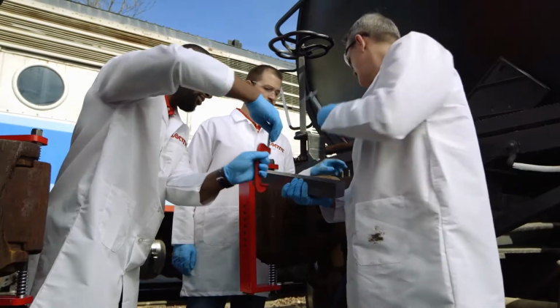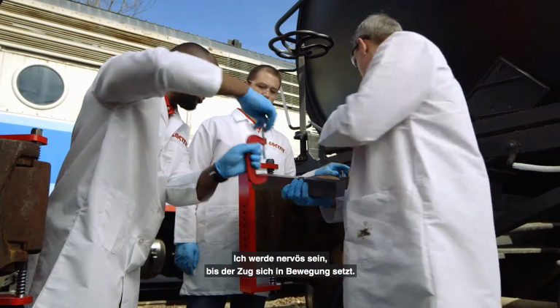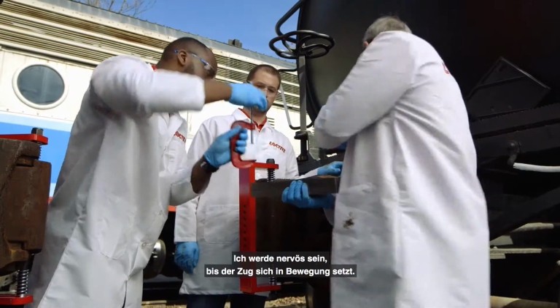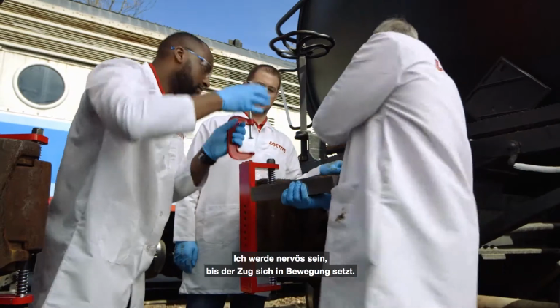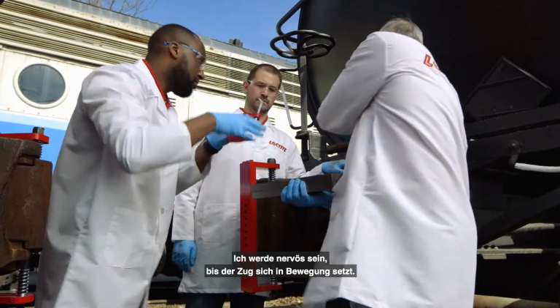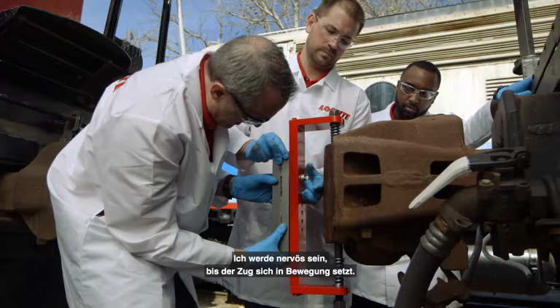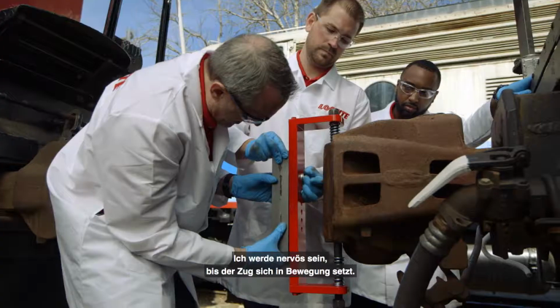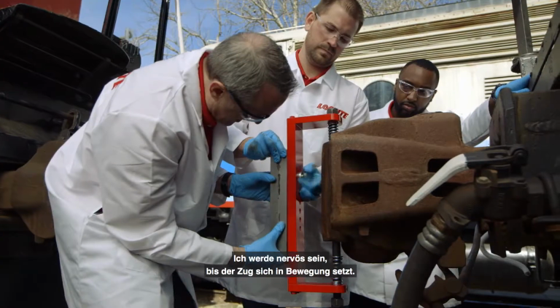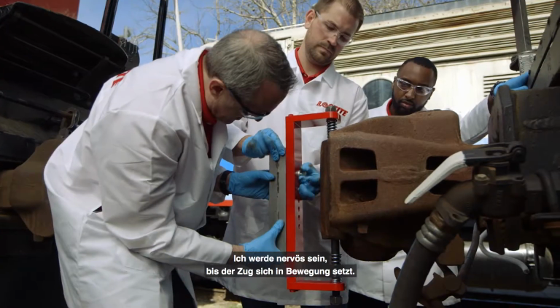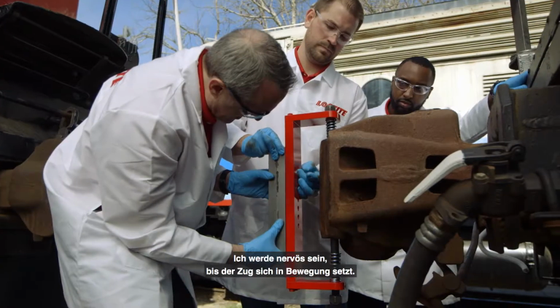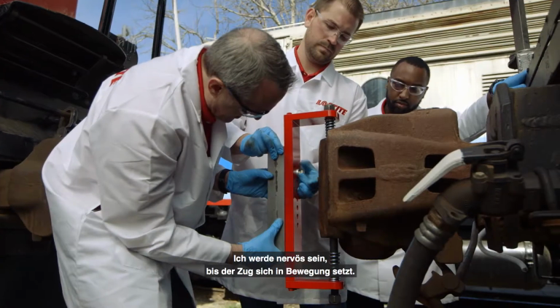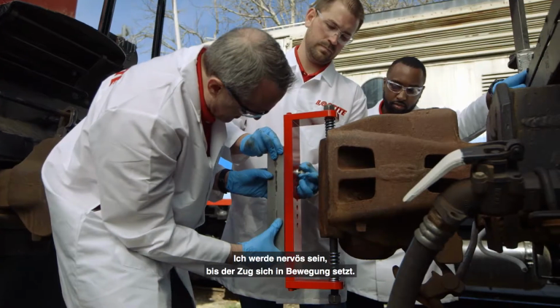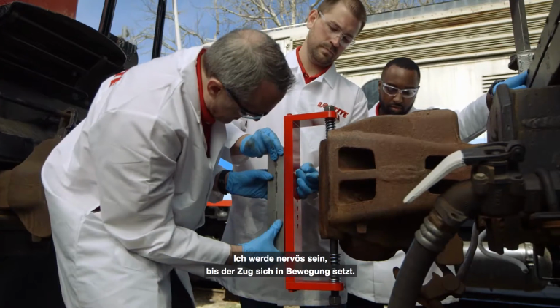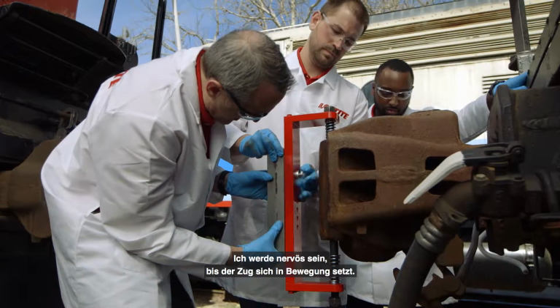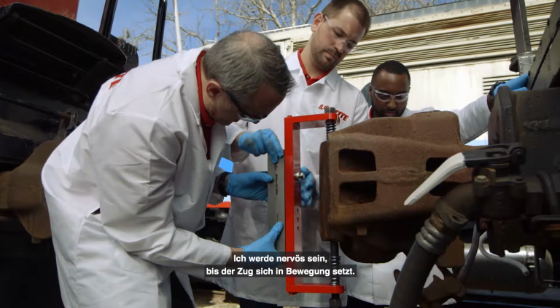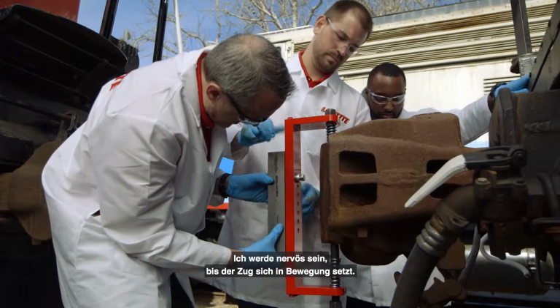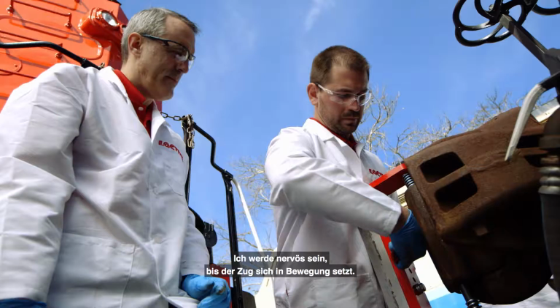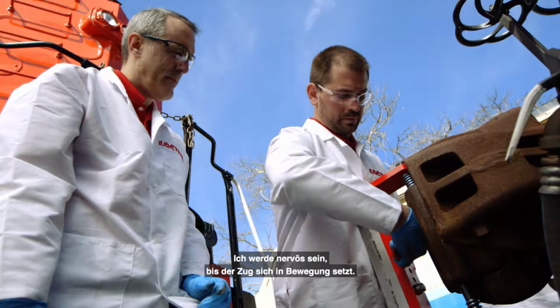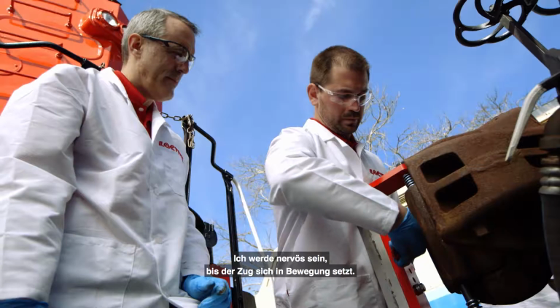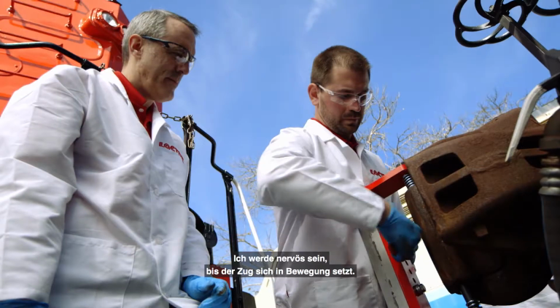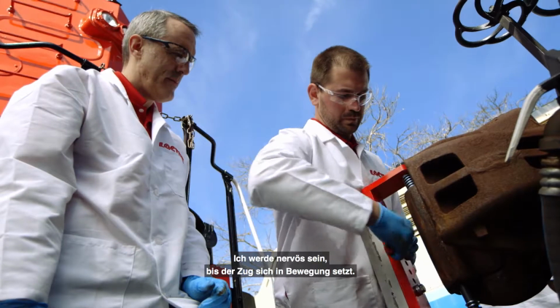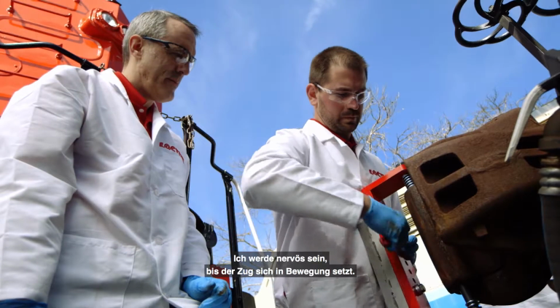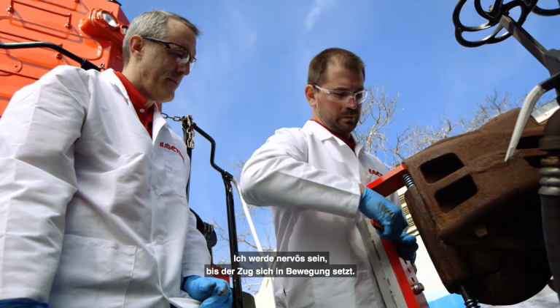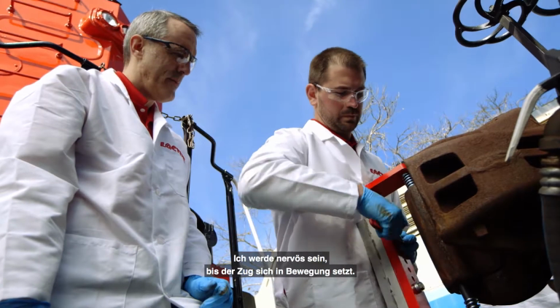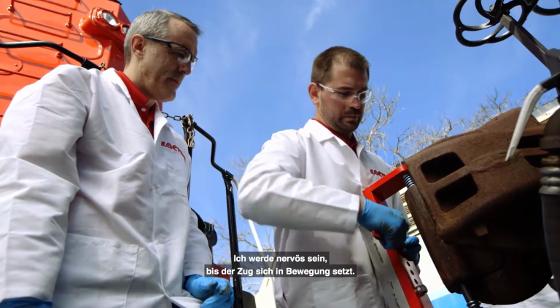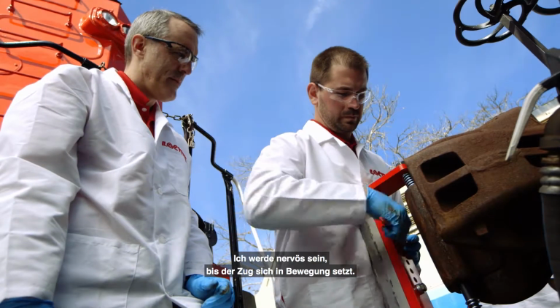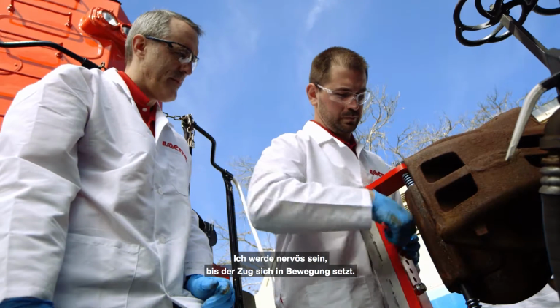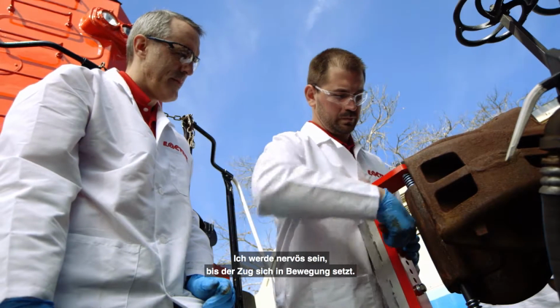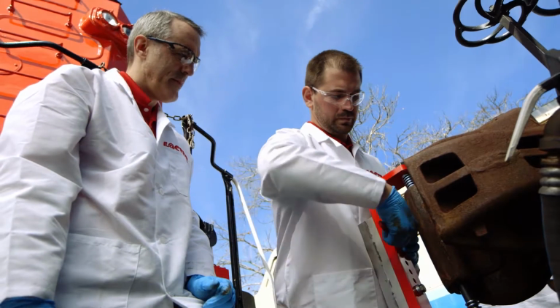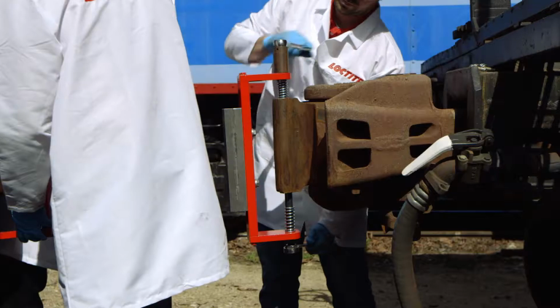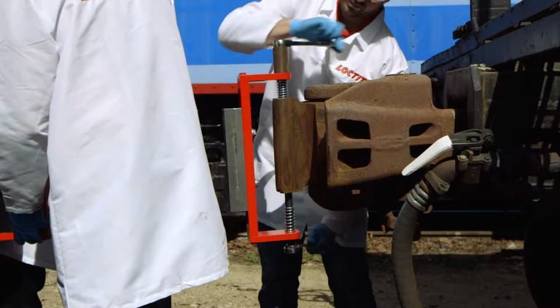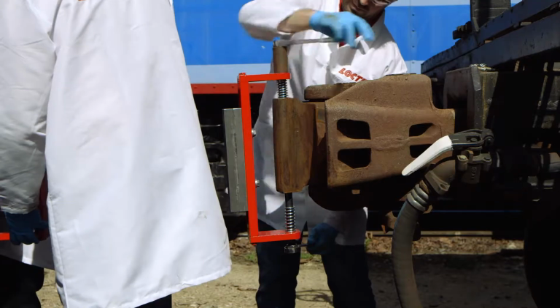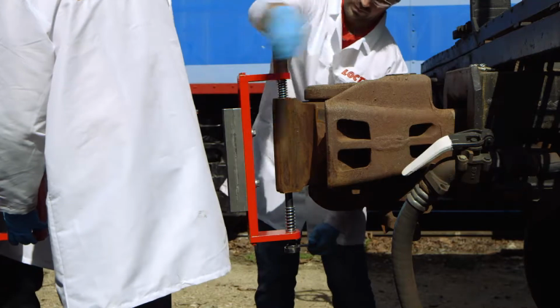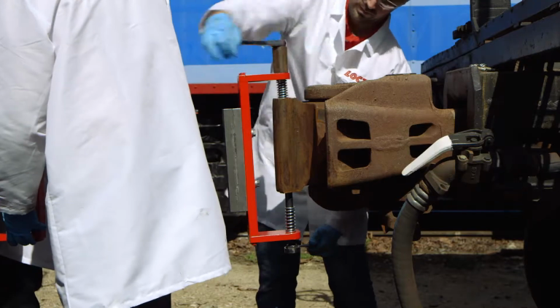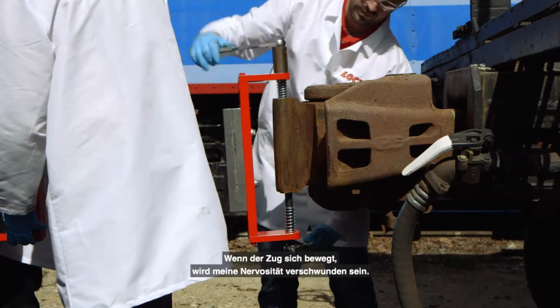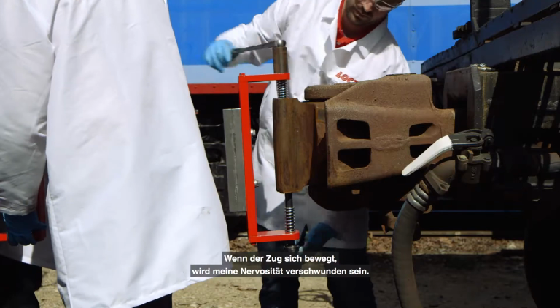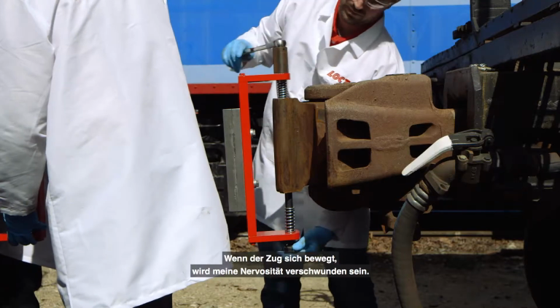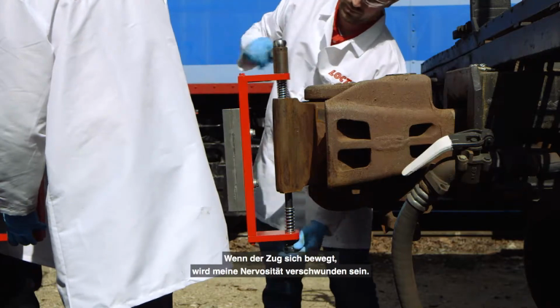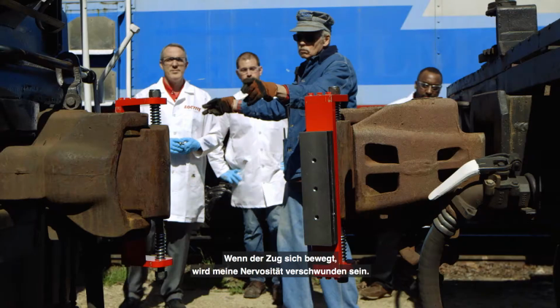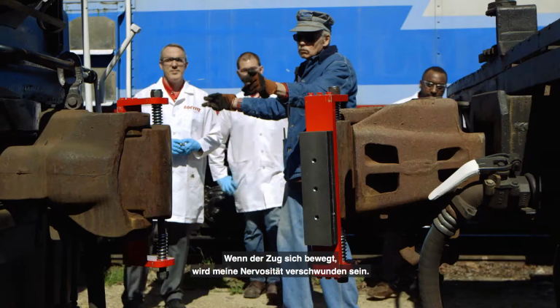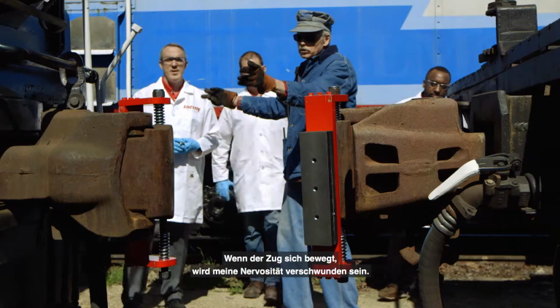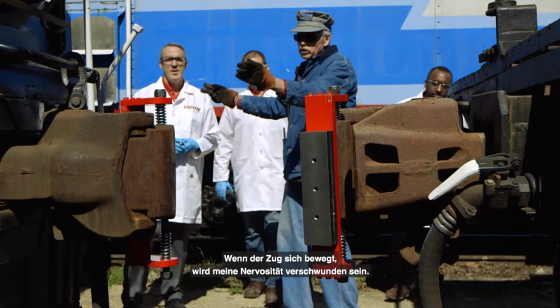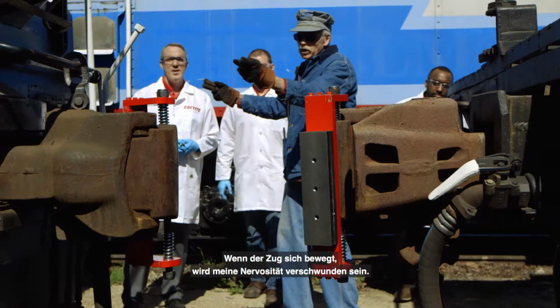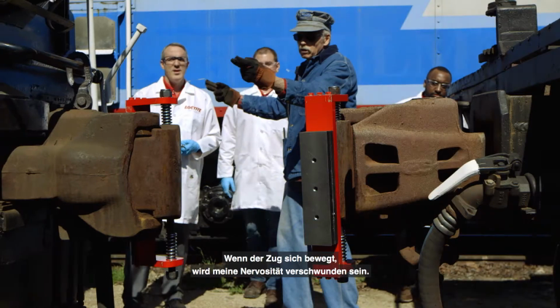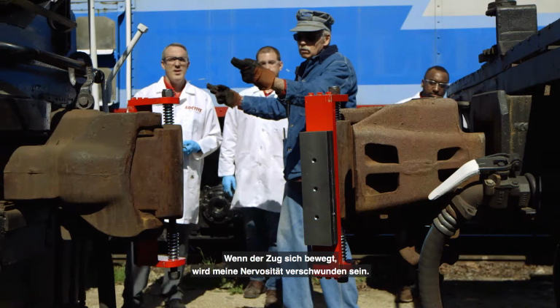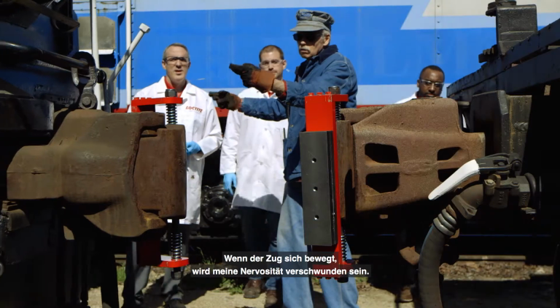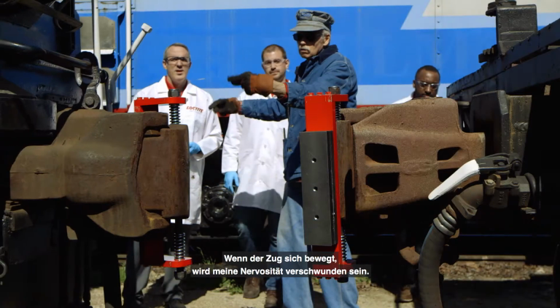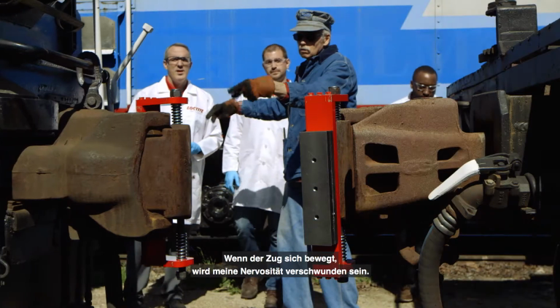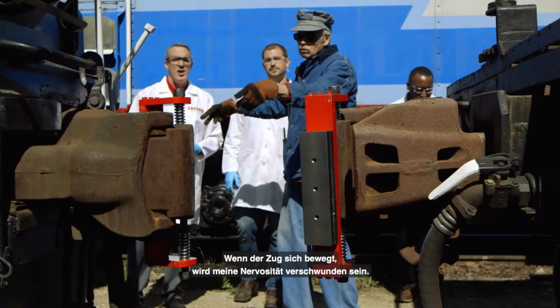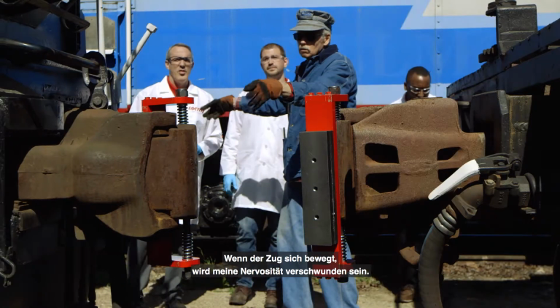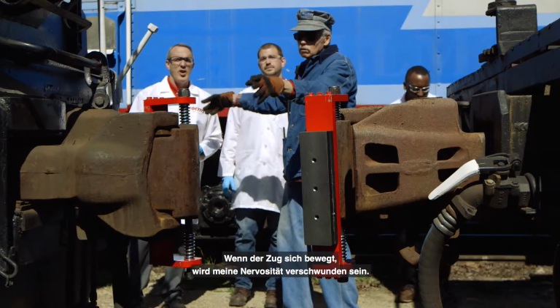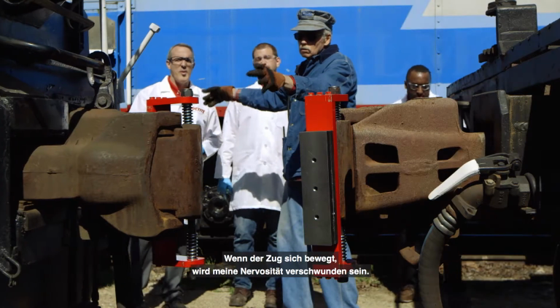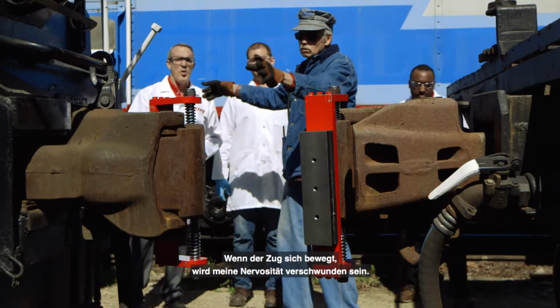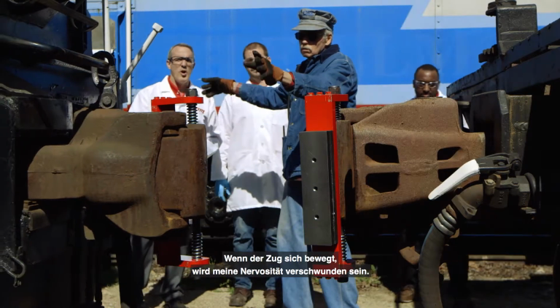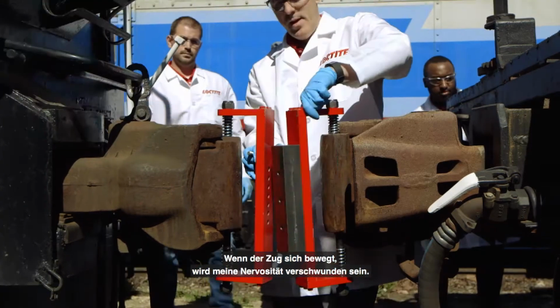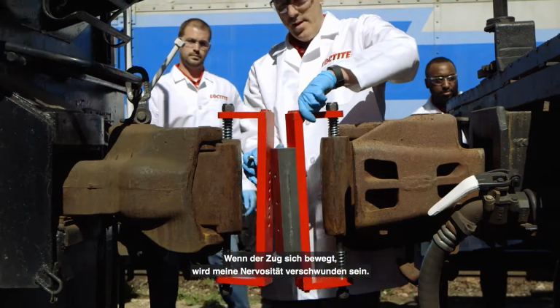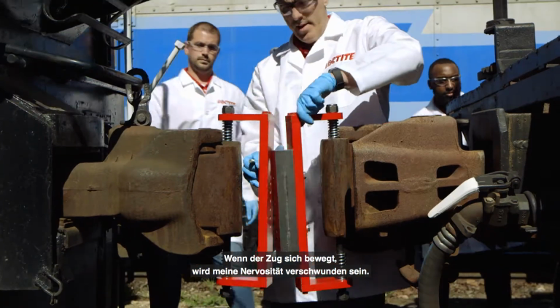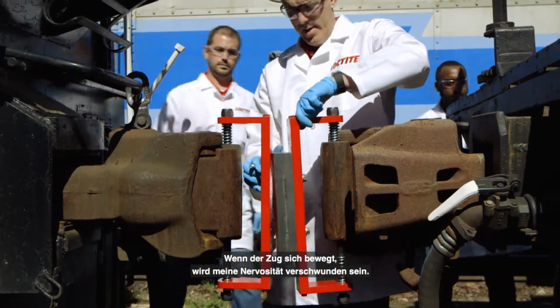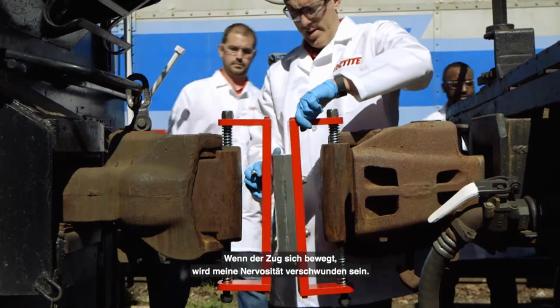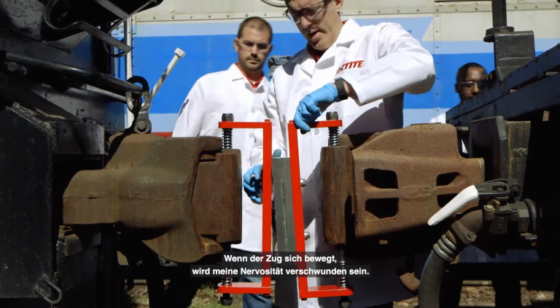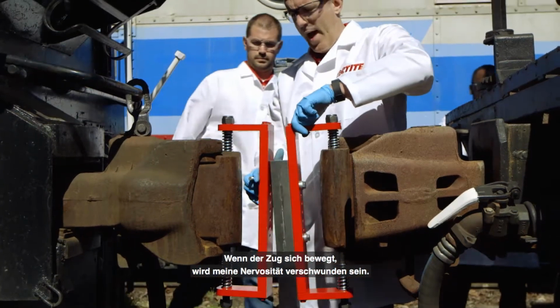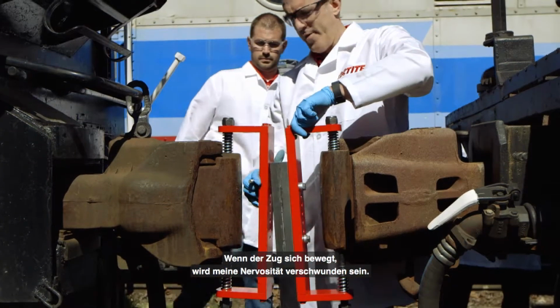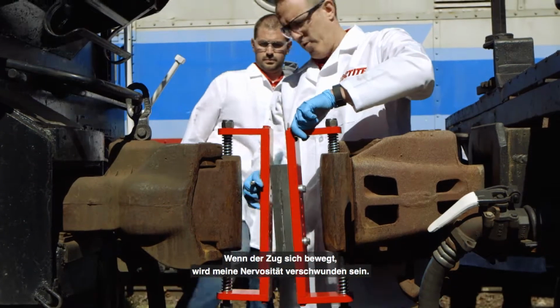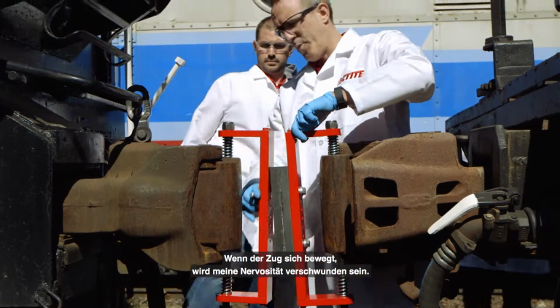I'll be nervous up until when the train starts to move. Once the train starts to move, I think that will all kind of go away.